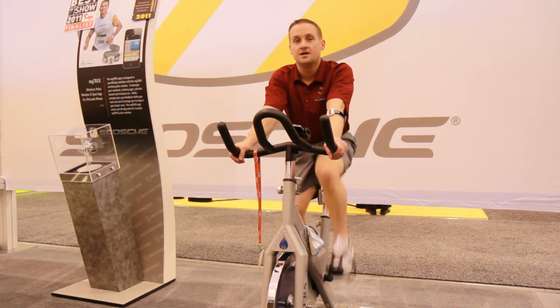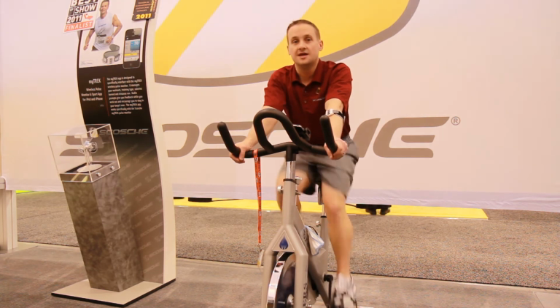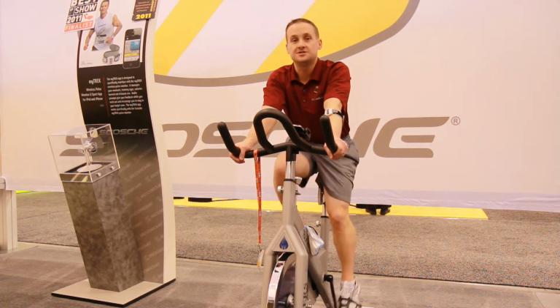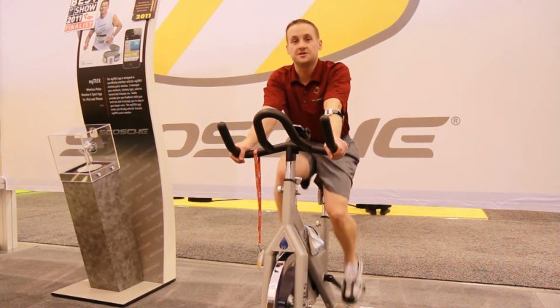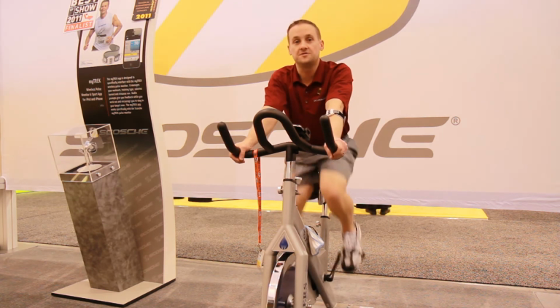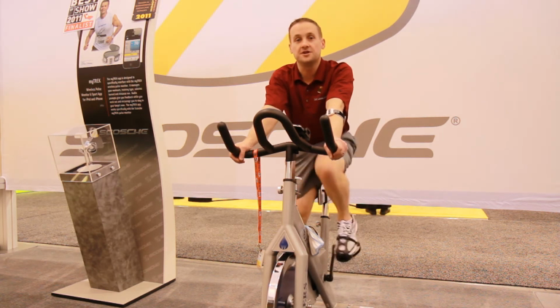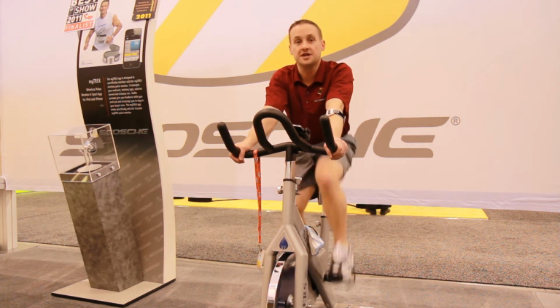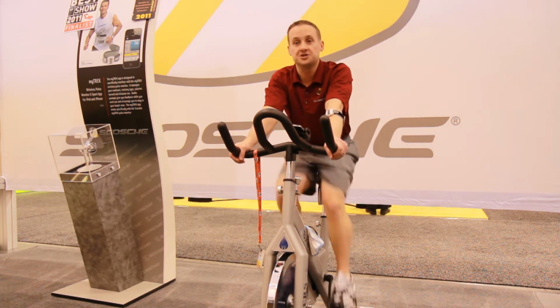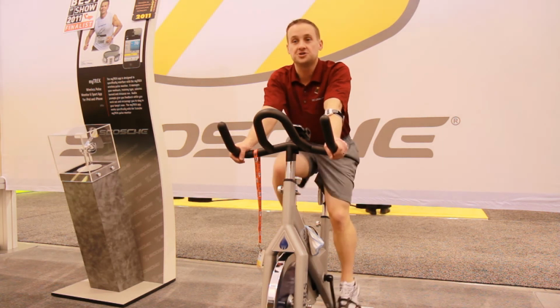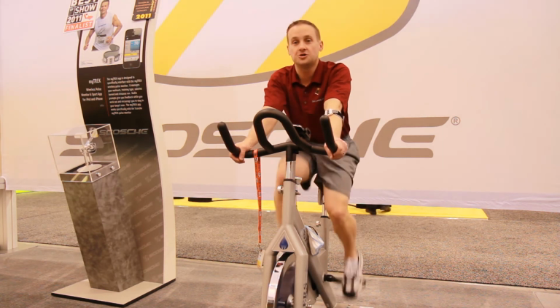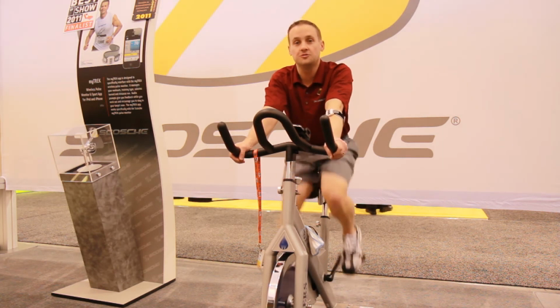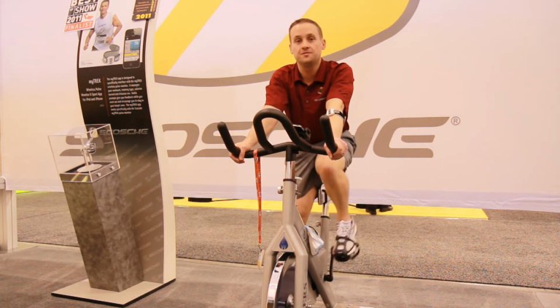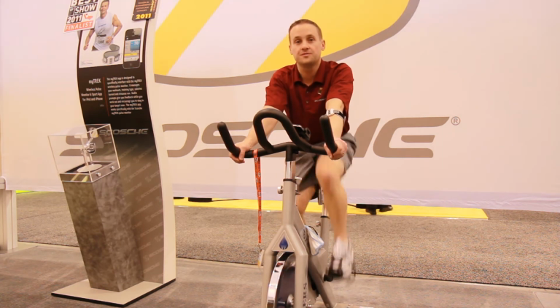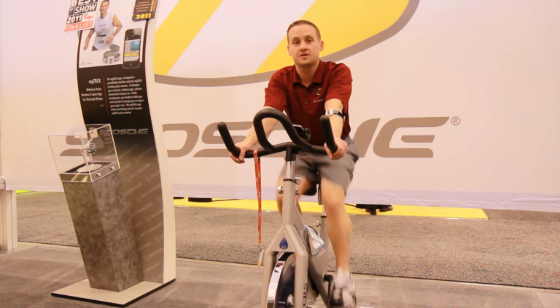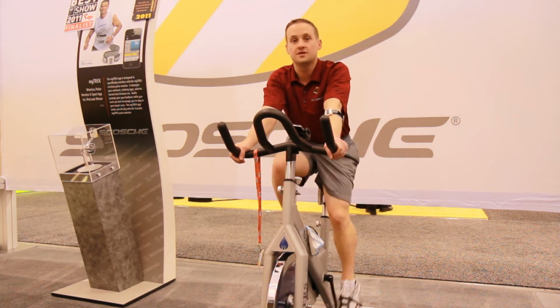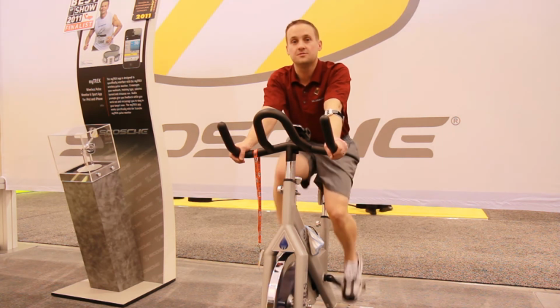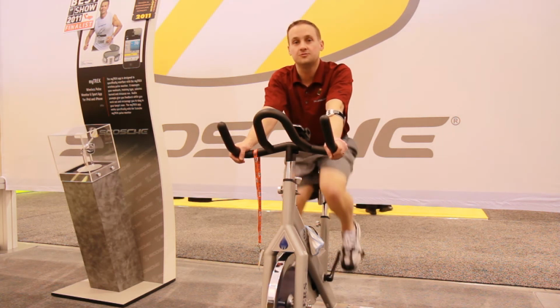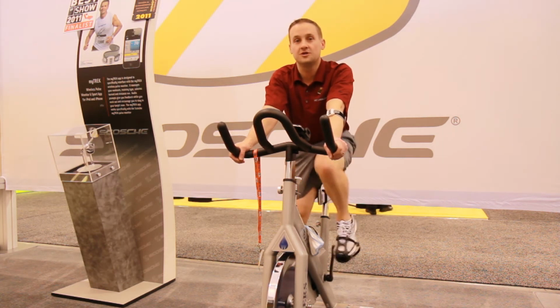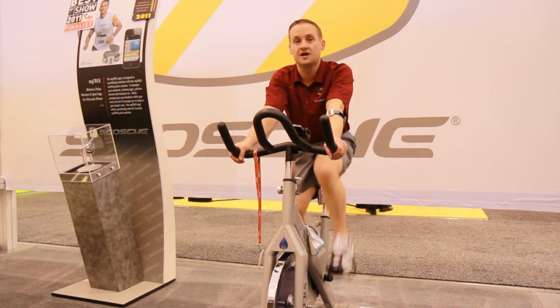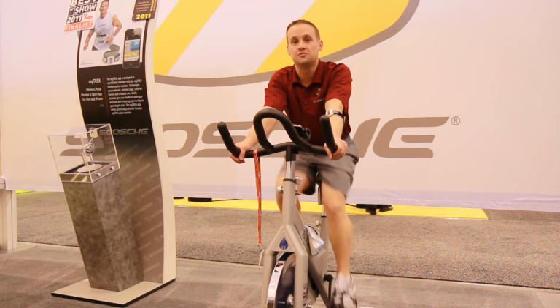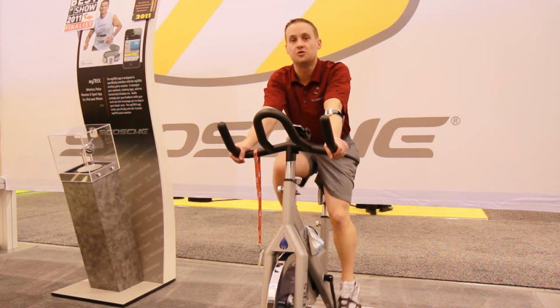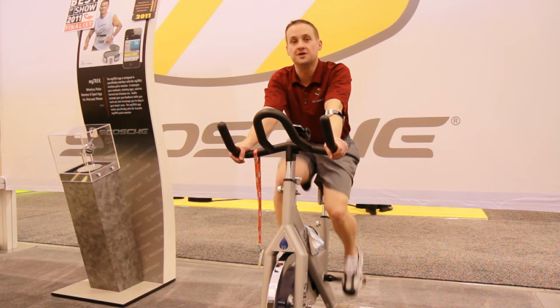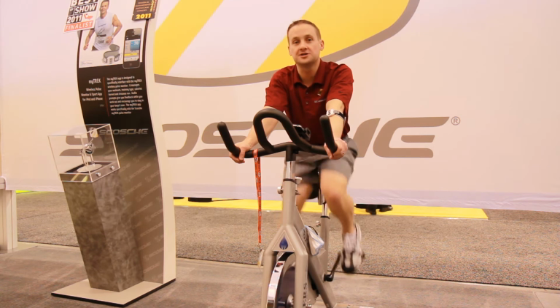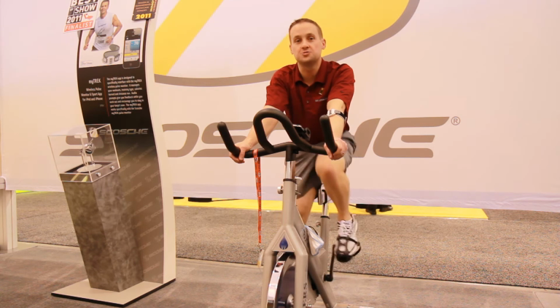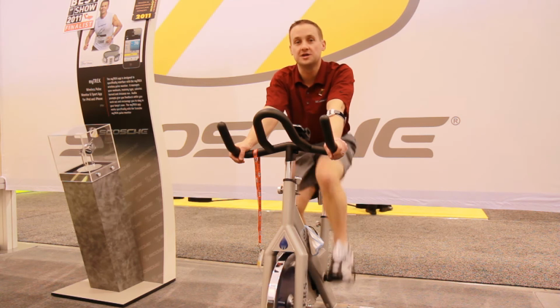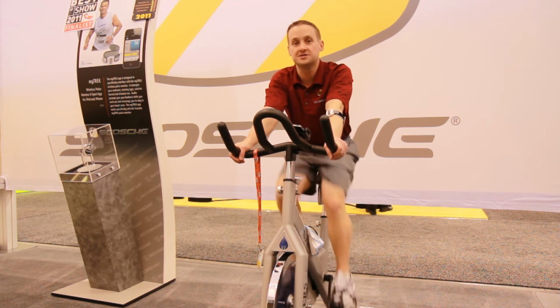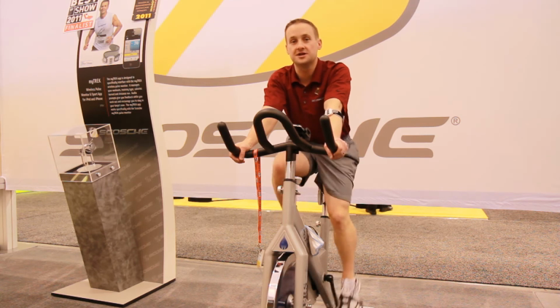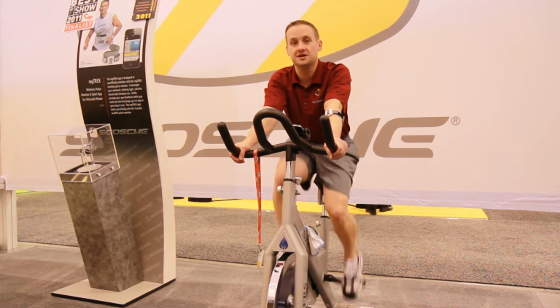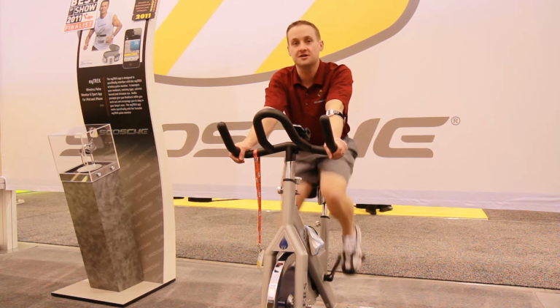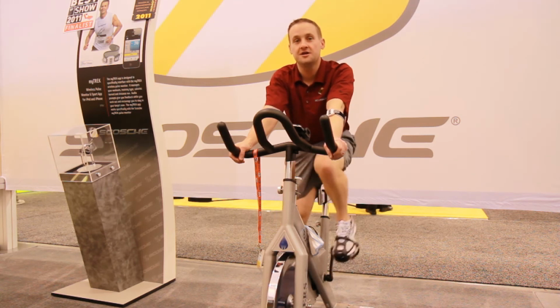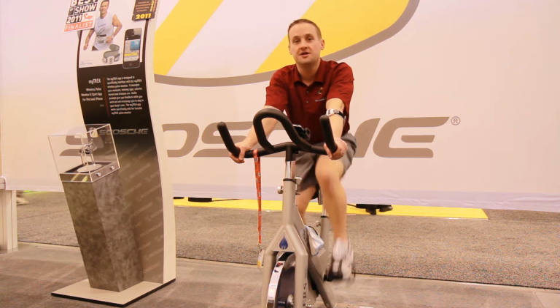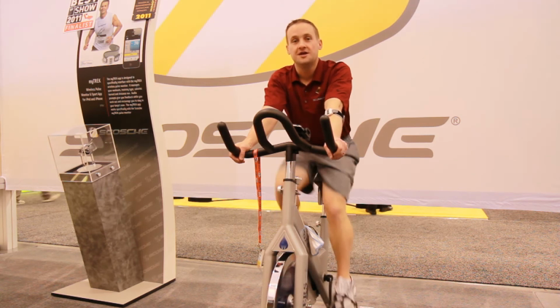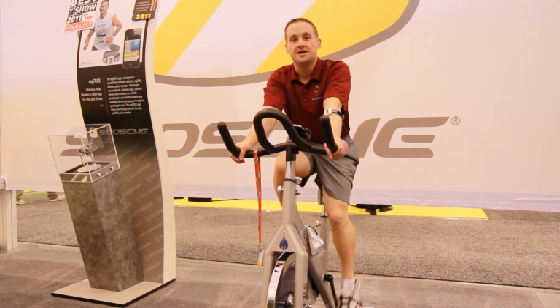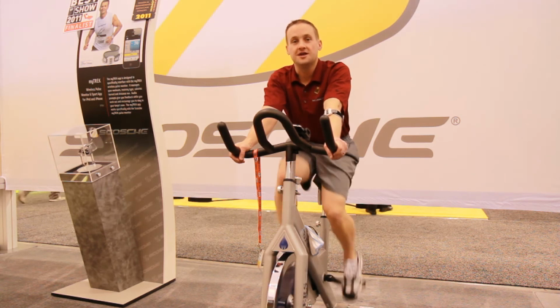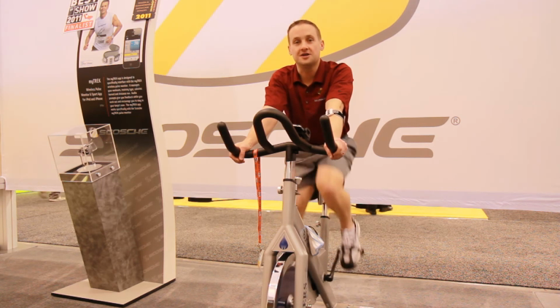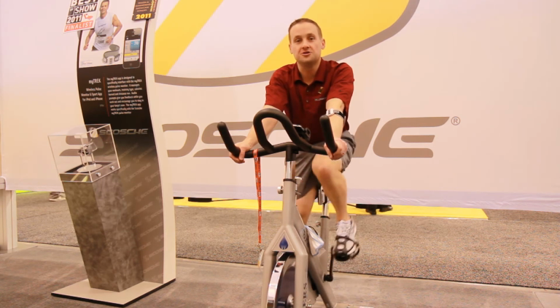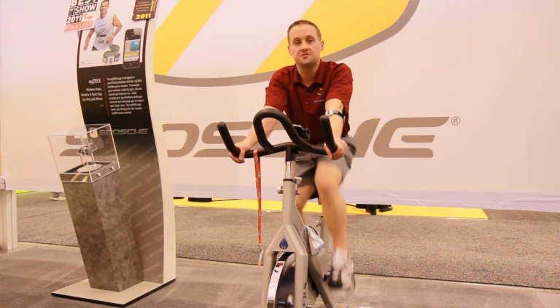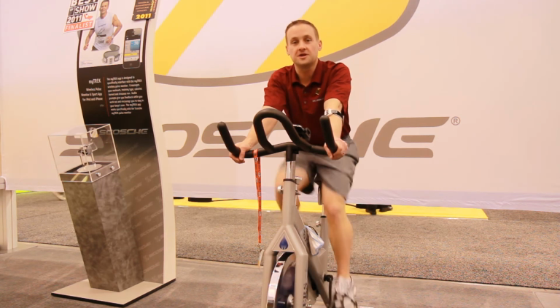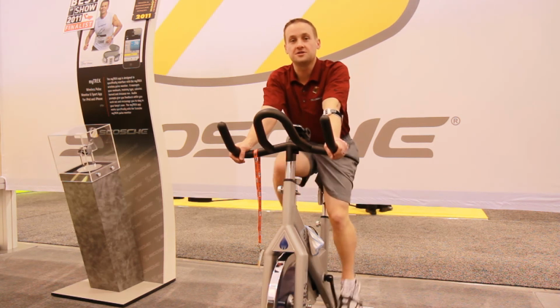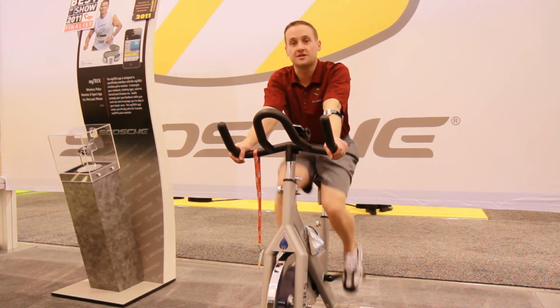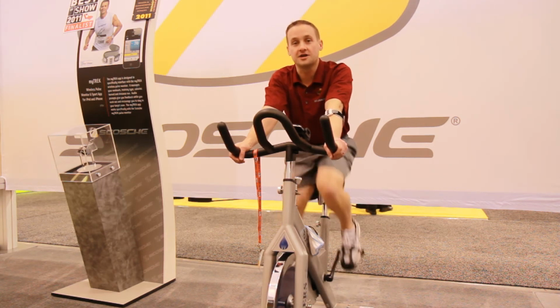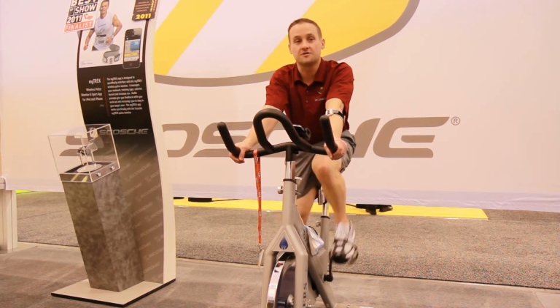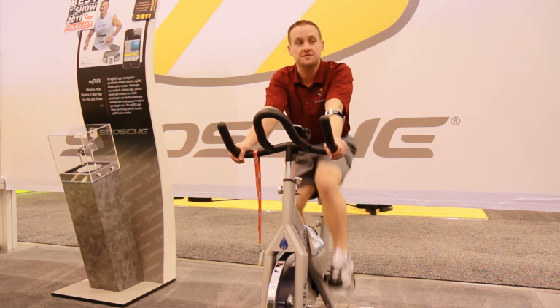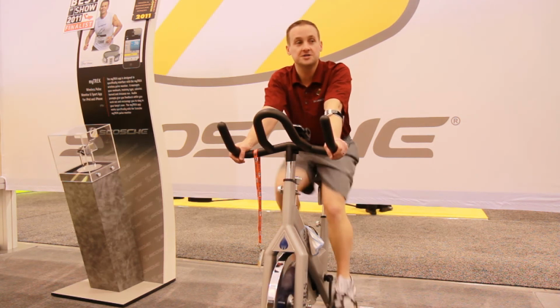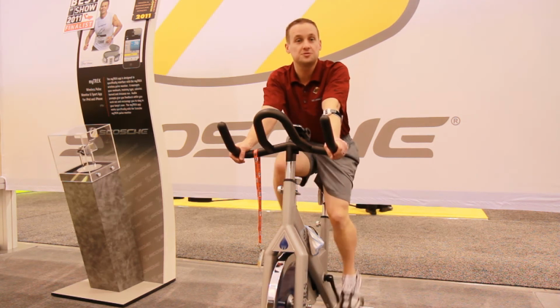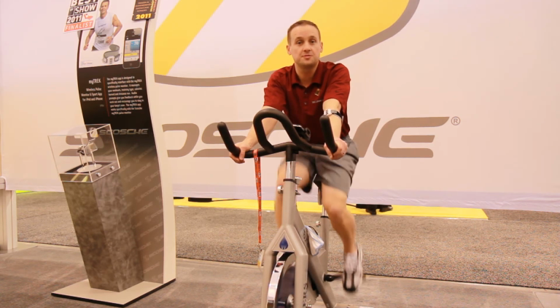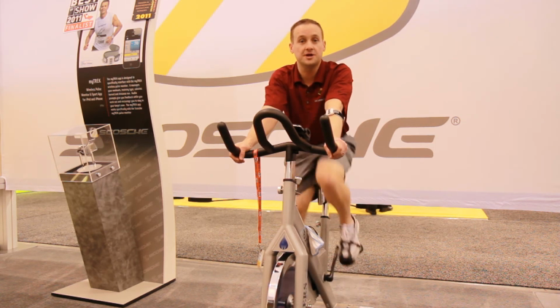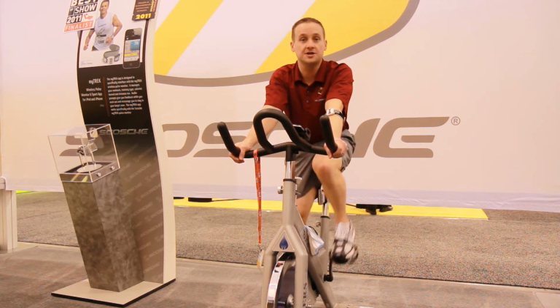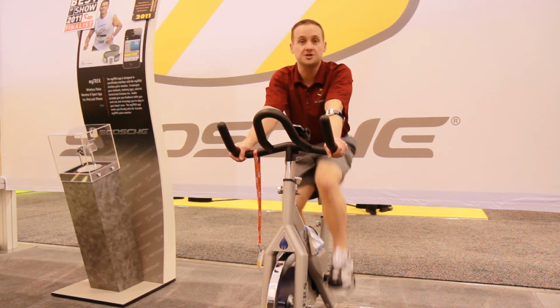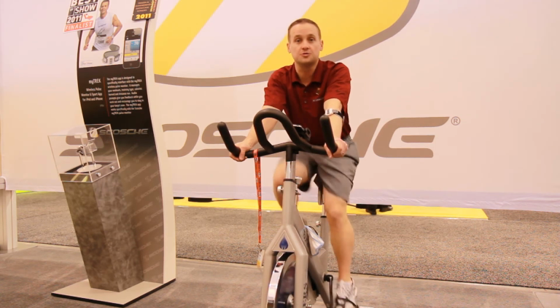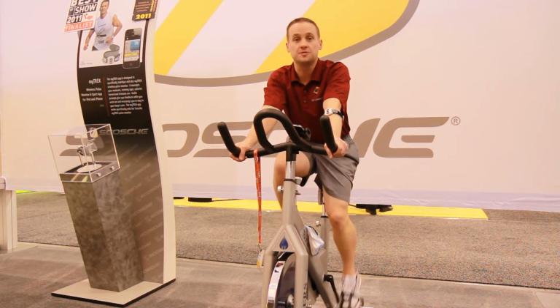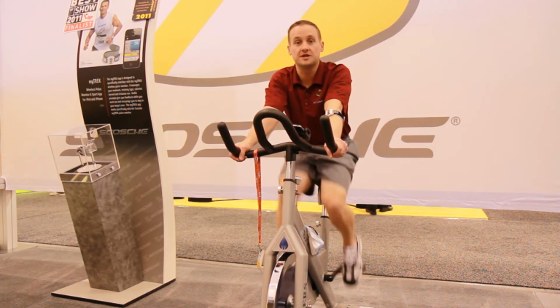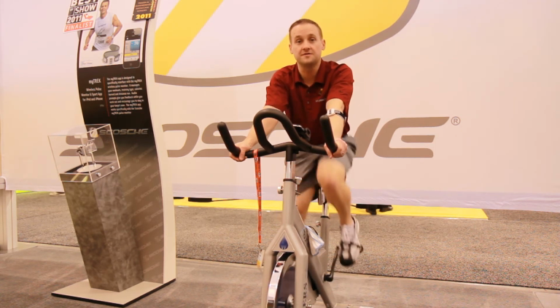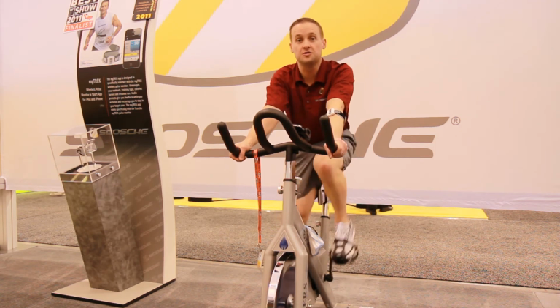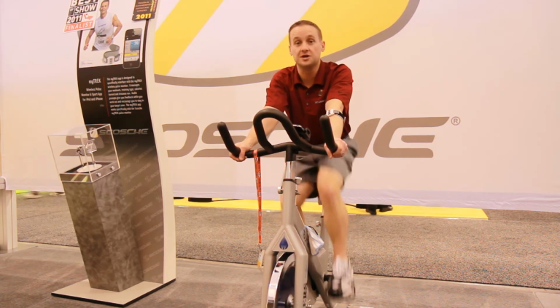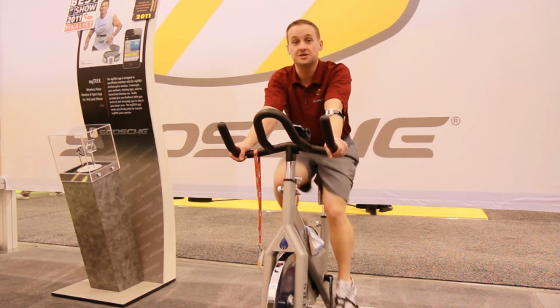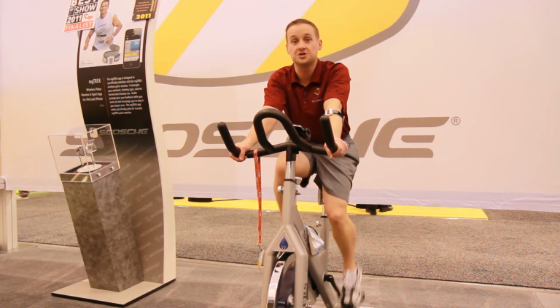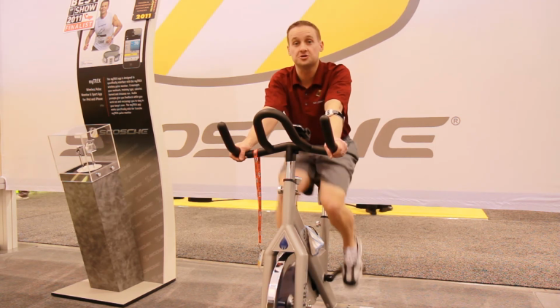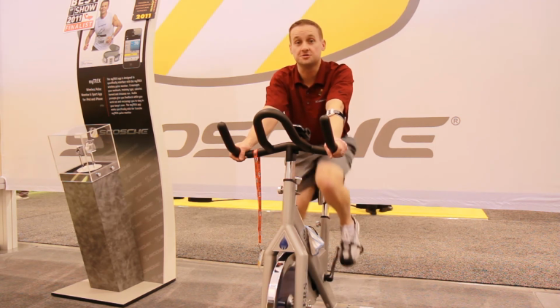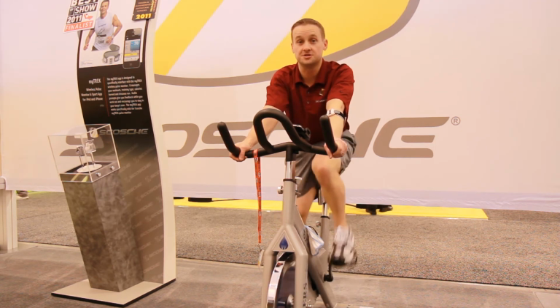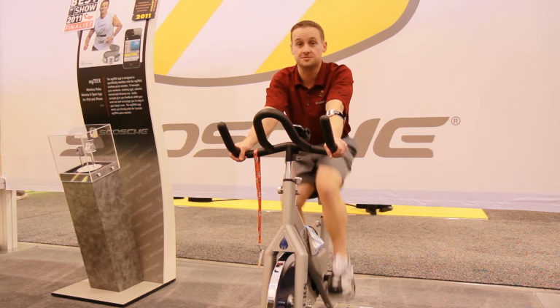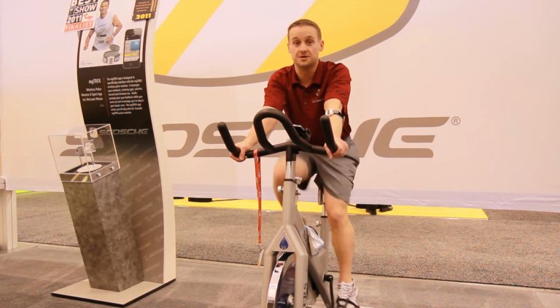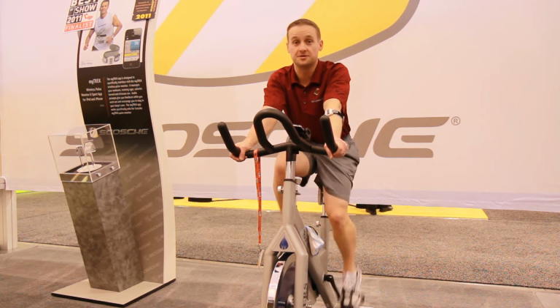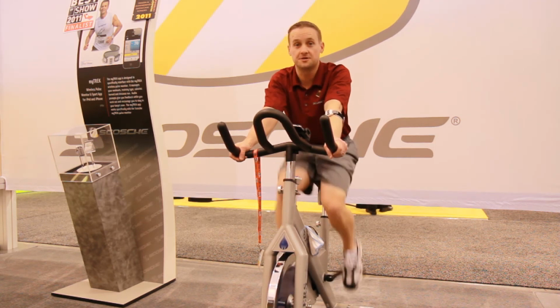That's it for today's show. We'll have more next Wednesday. Don't forget to like our Facebook page — we'll be giving away t-shirts this month.